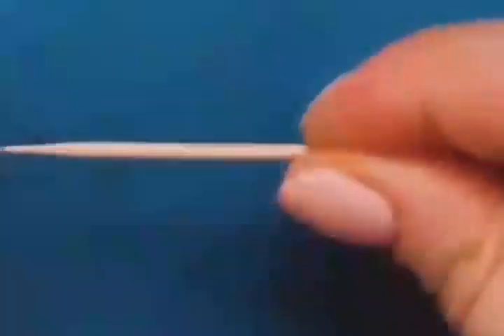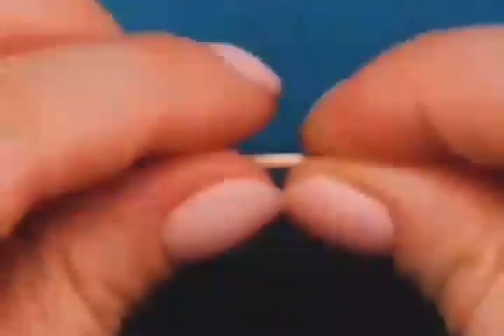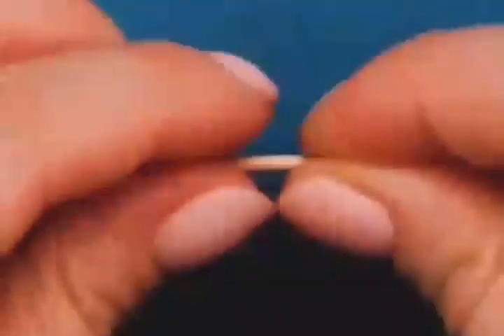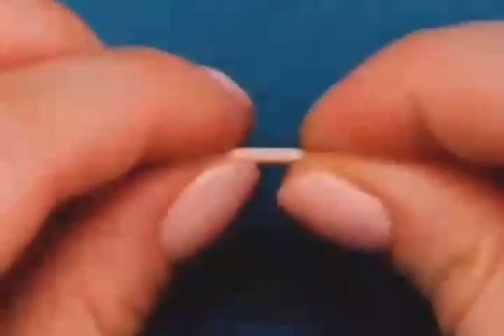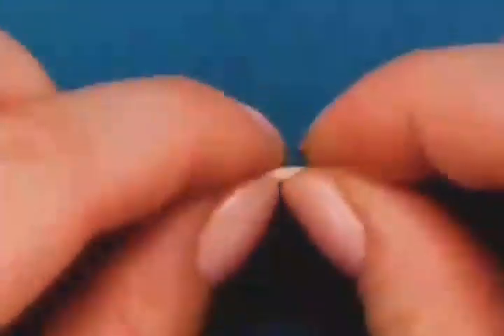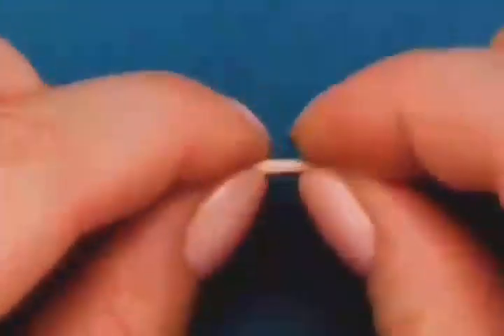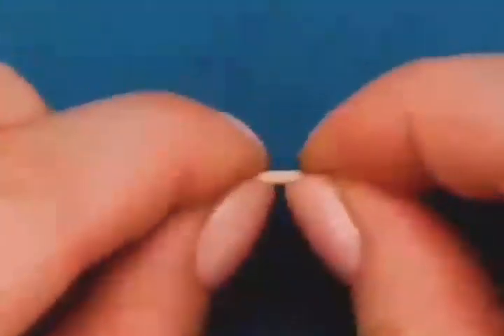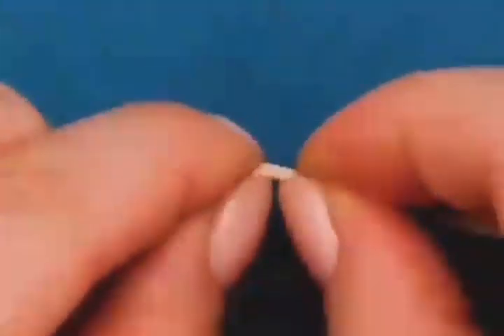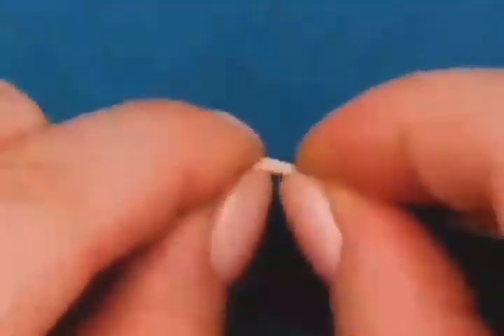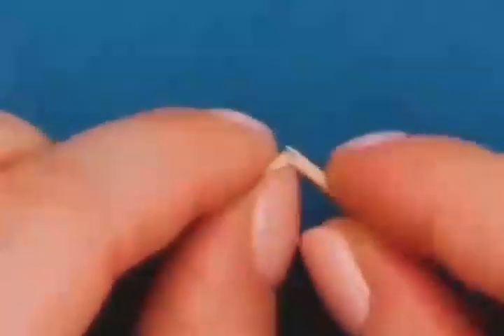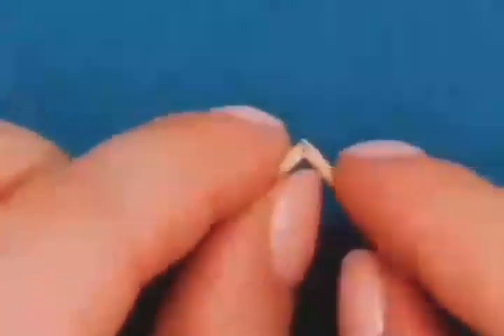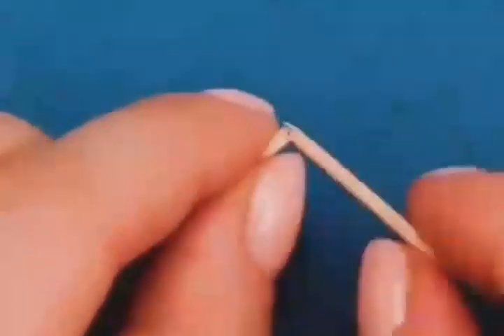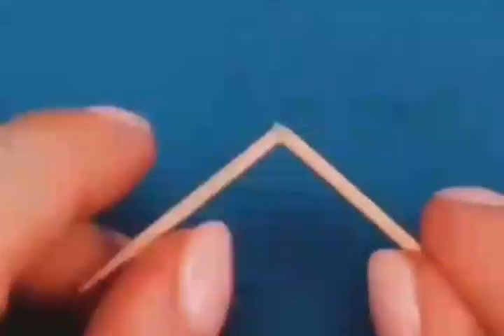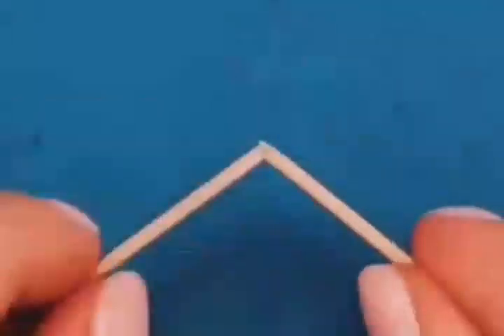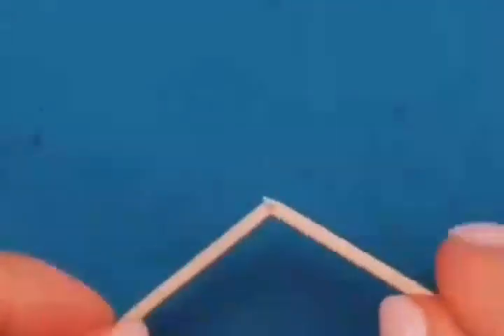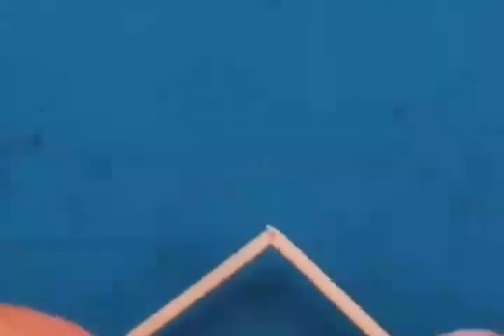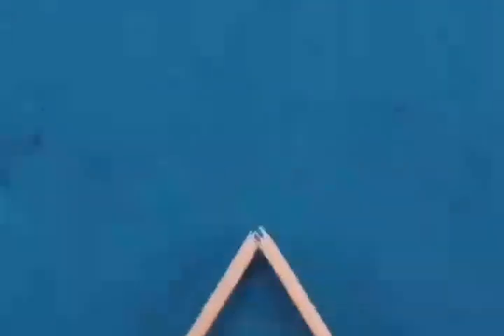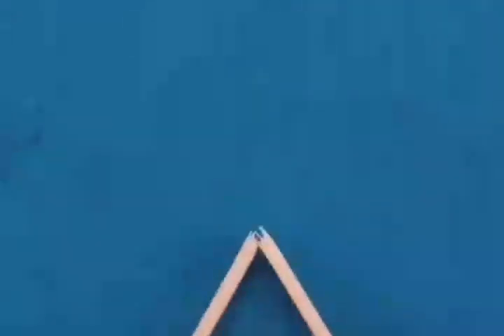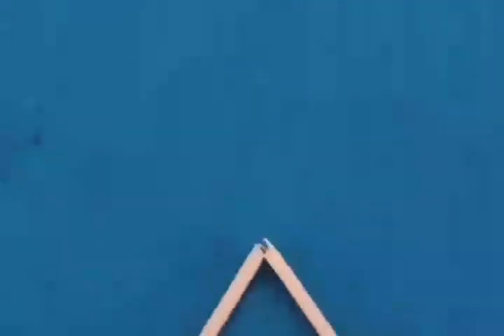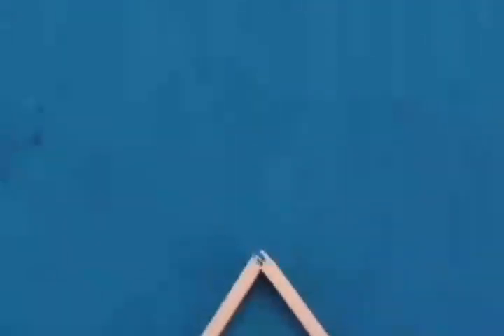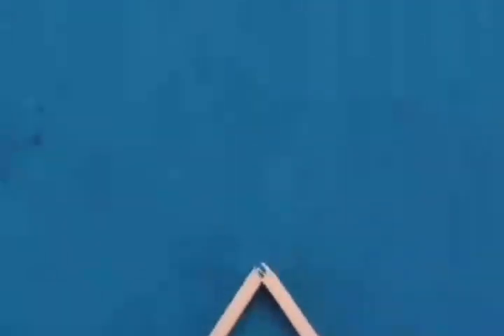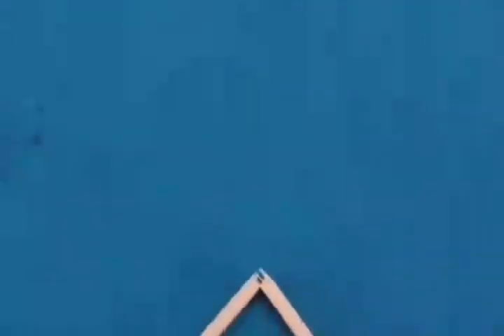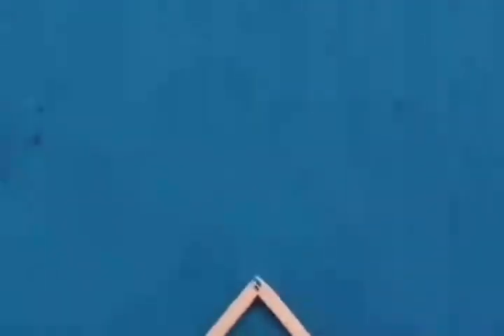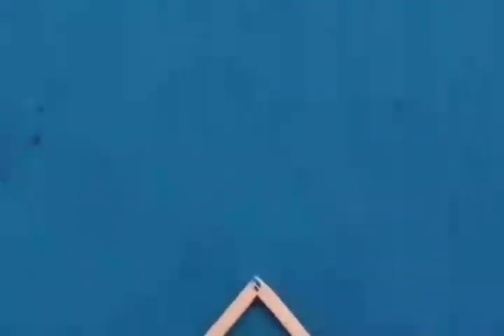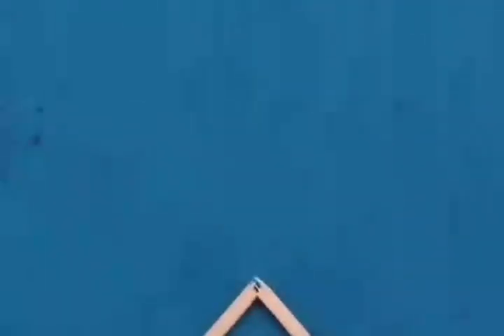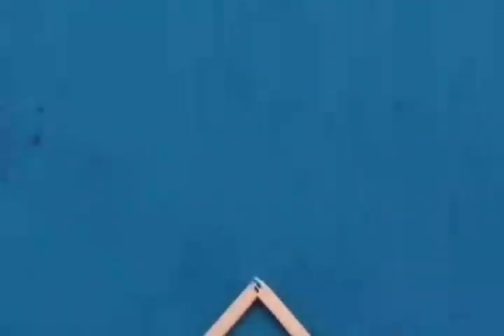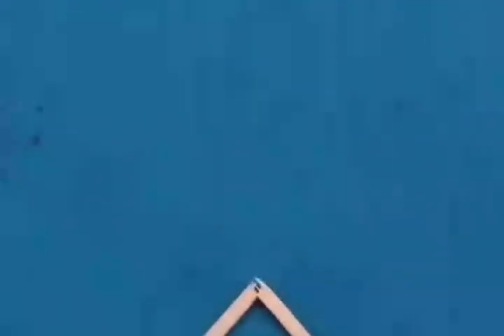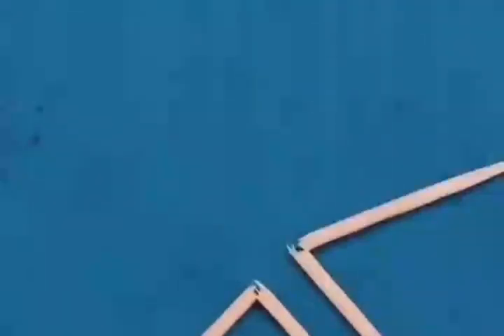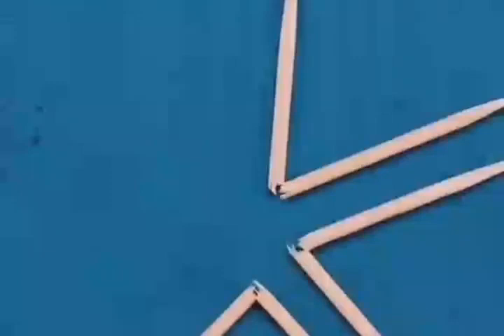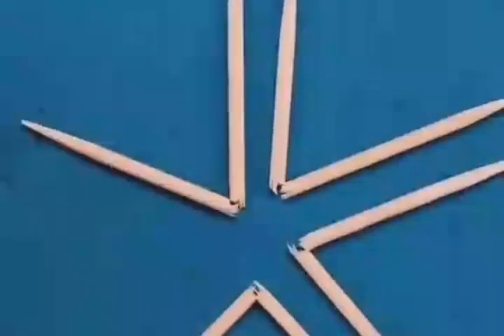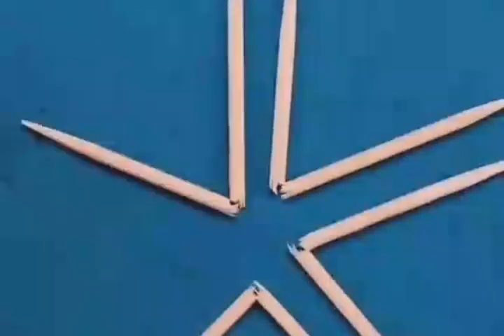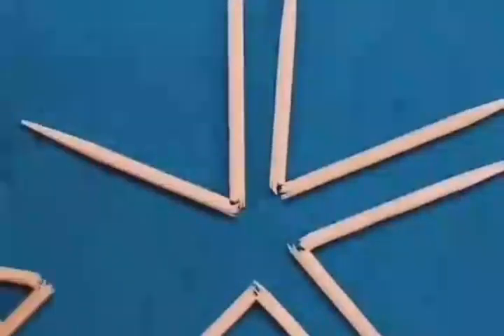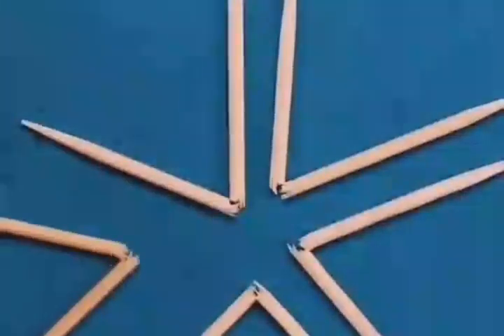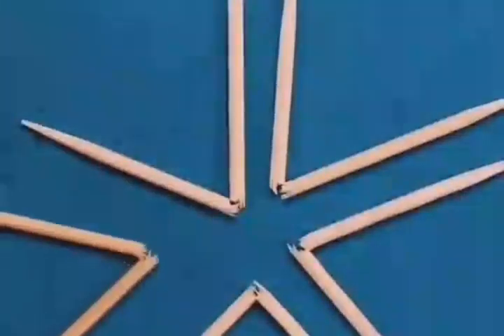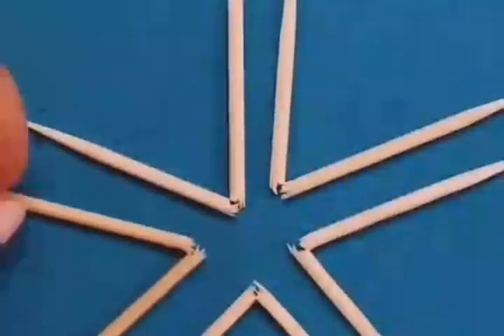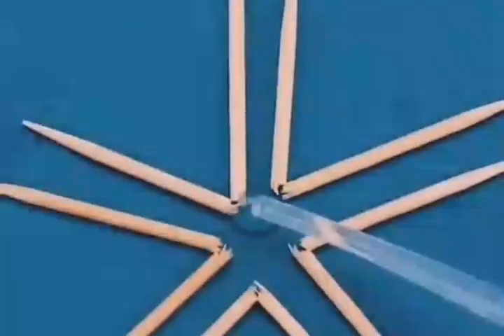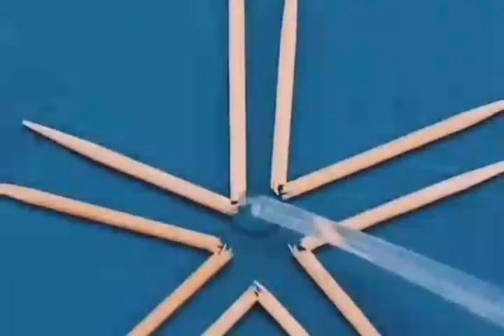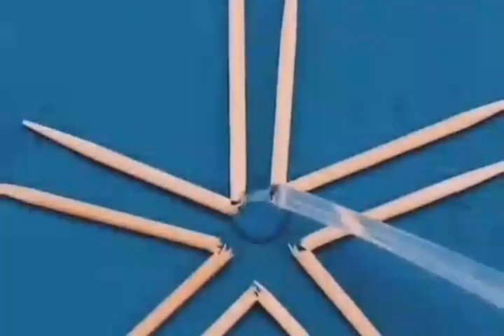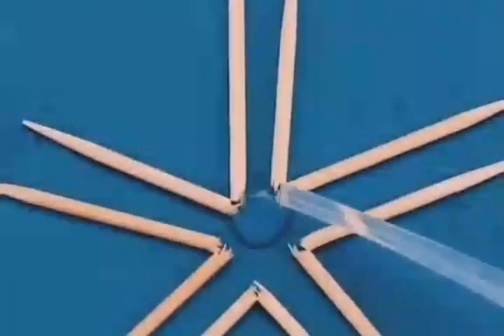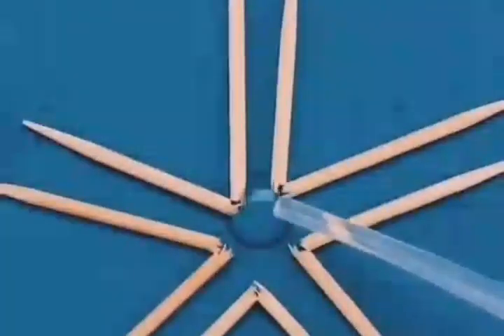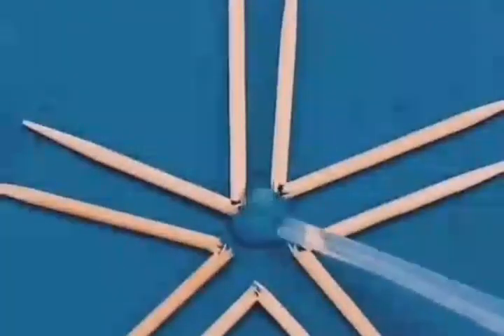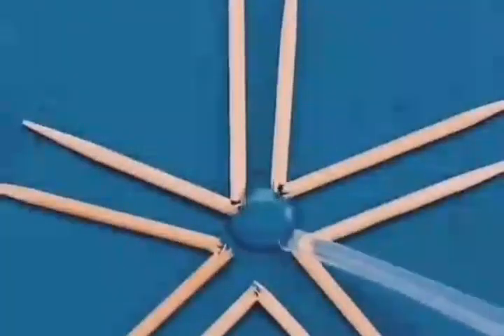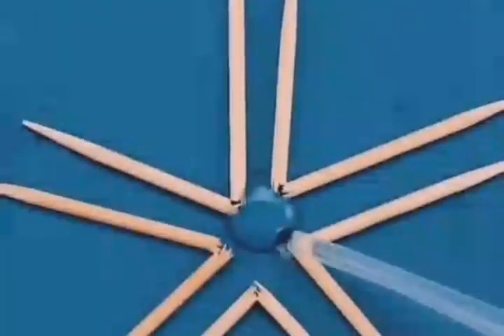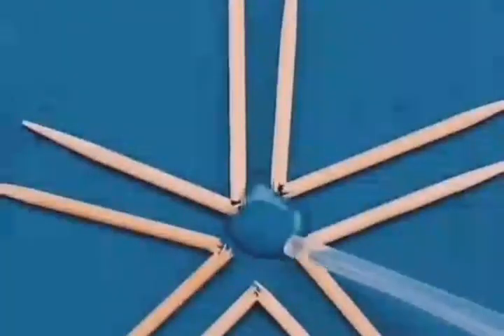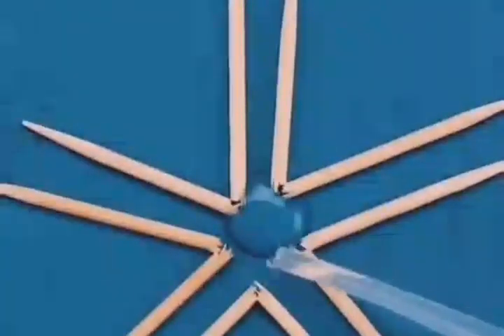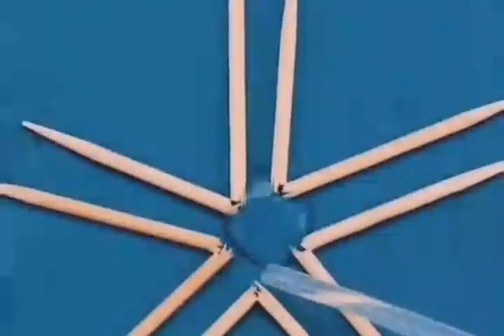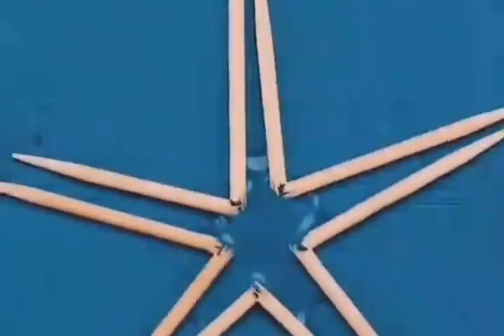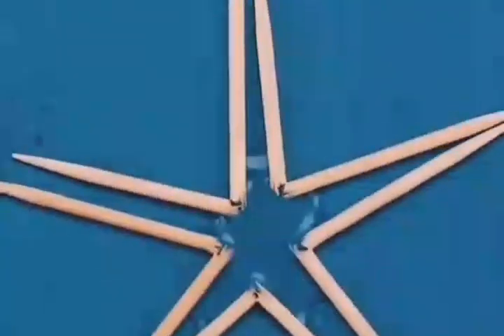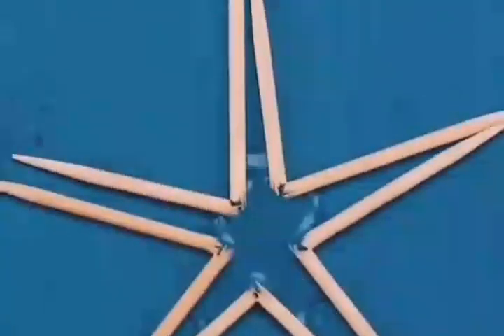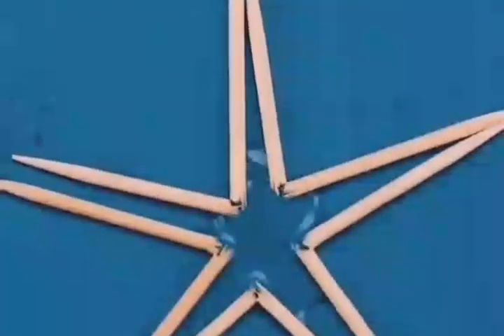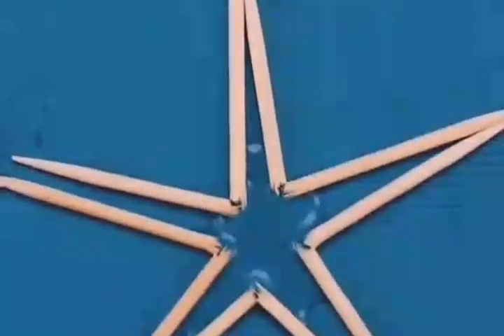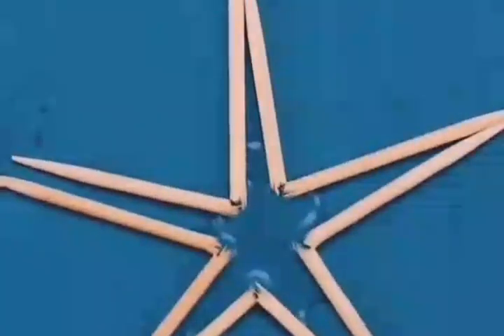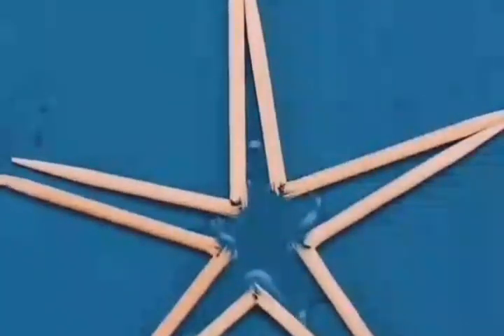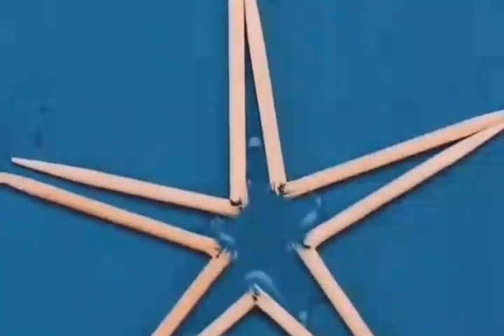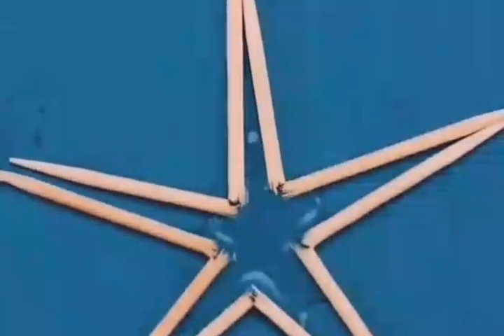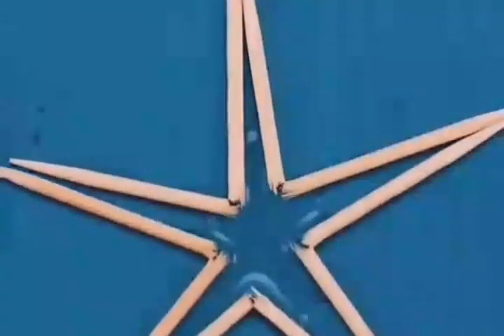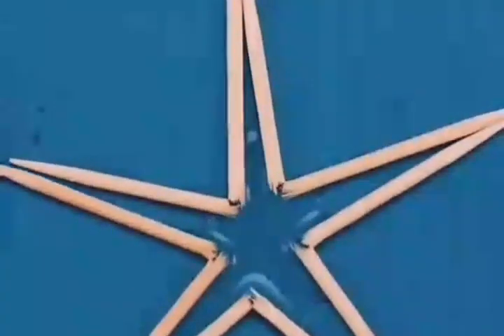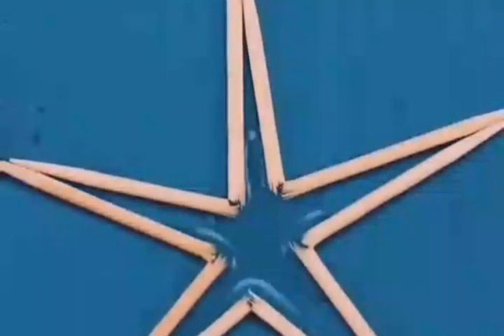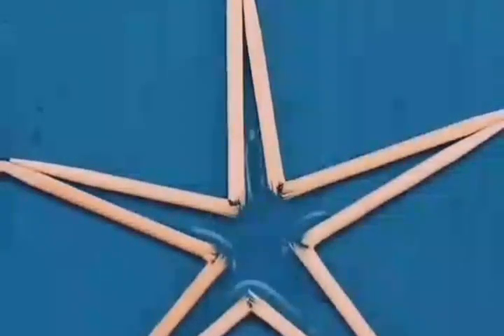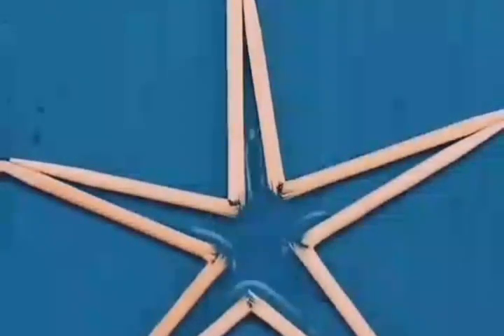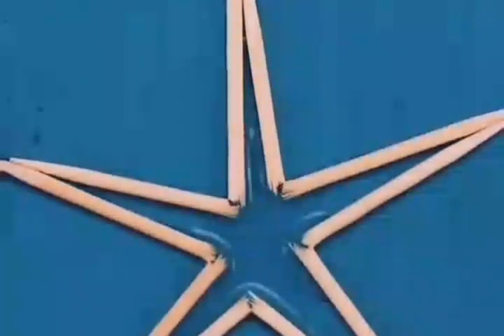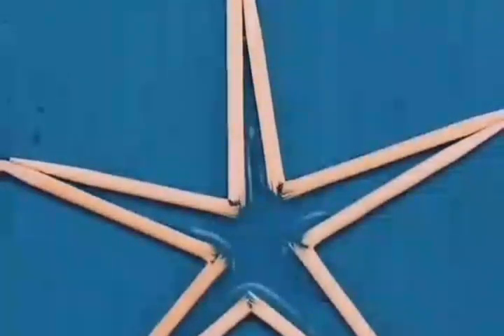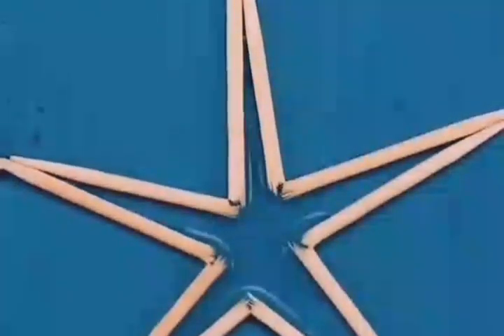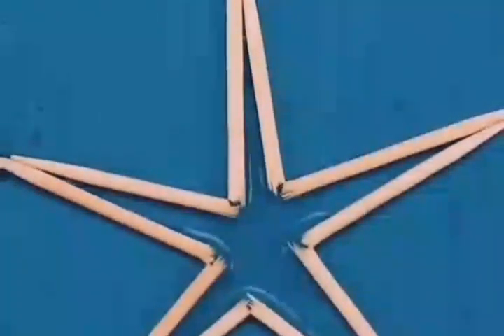Break 5 toothpicks in the middle and arrange them as shown in the video. Drop water in the middle and the toothpicks will magically open up into a pentagram pattern.